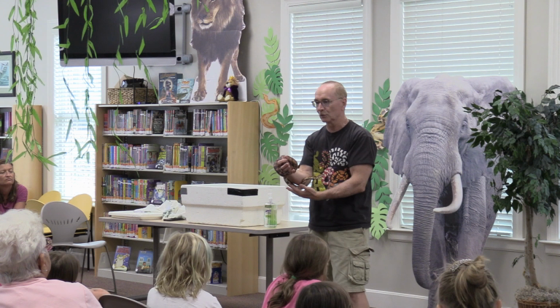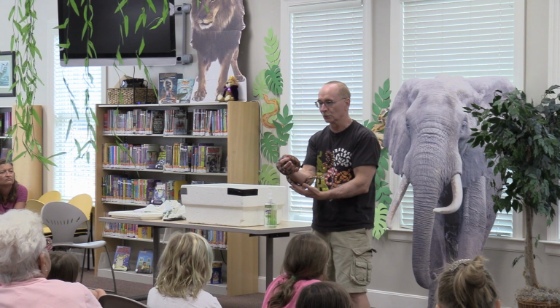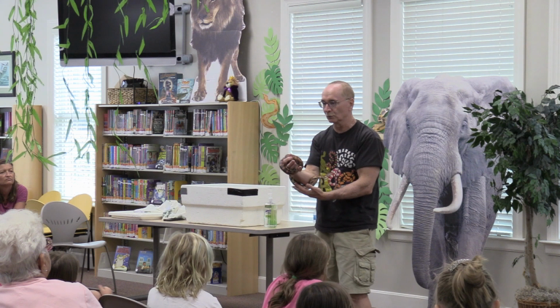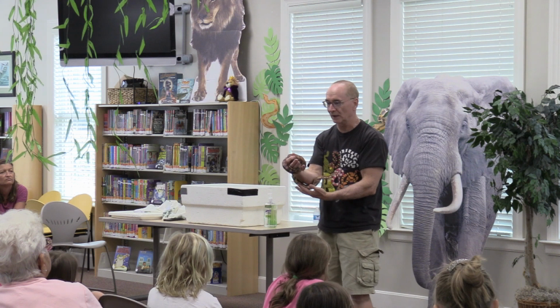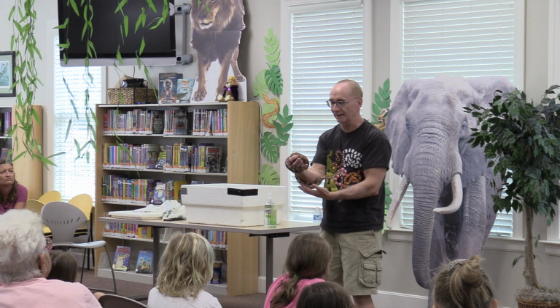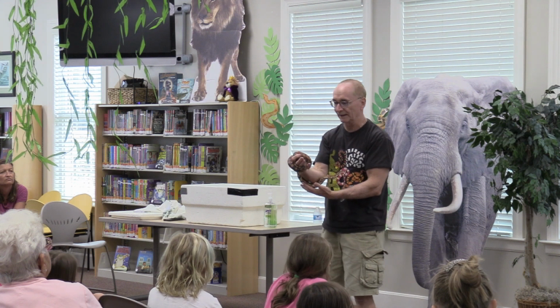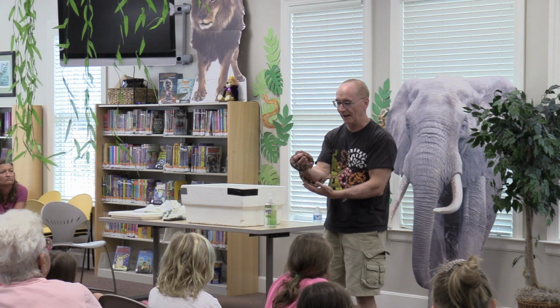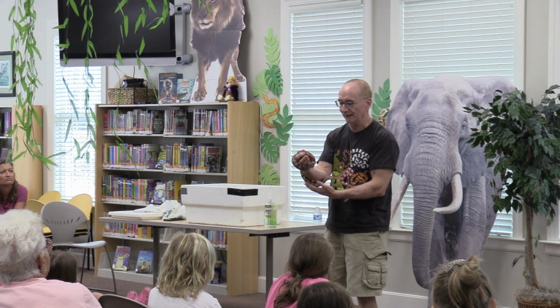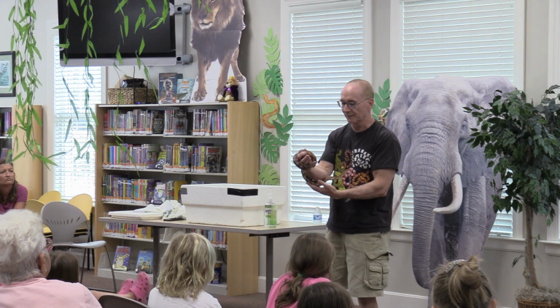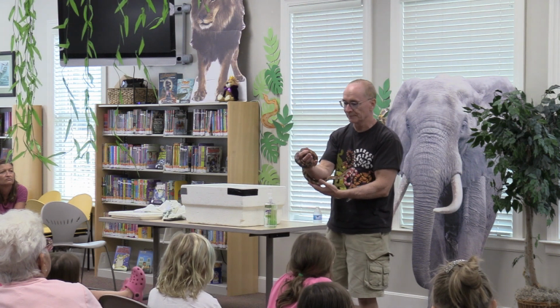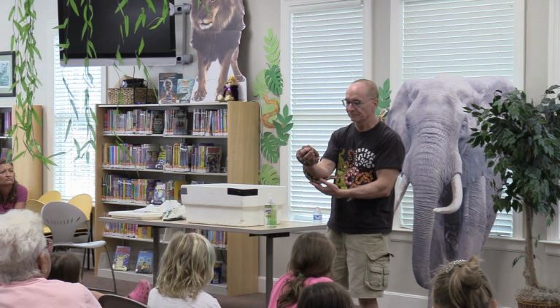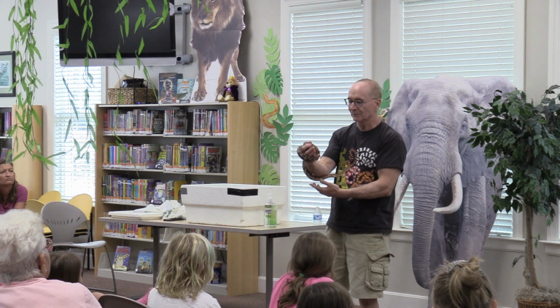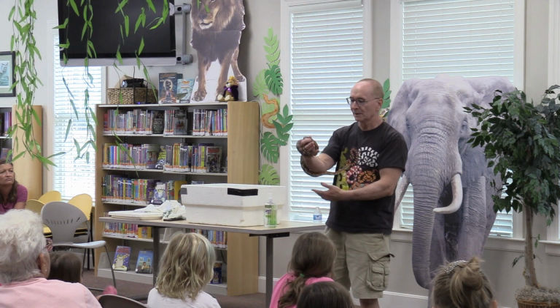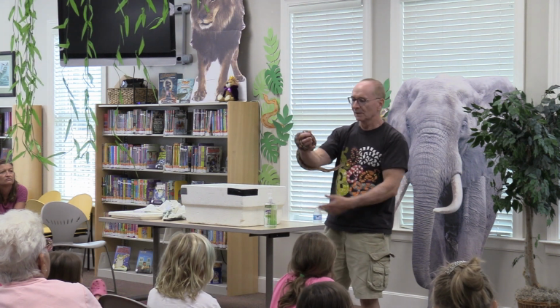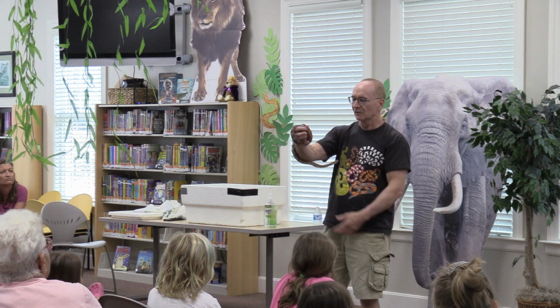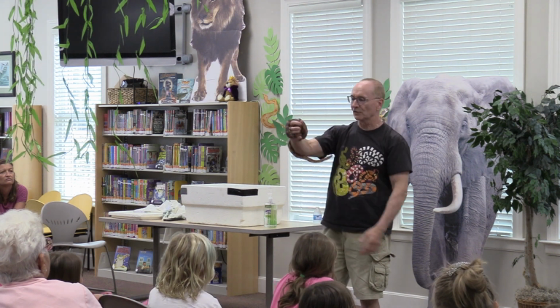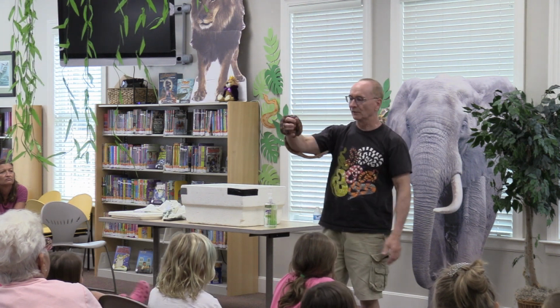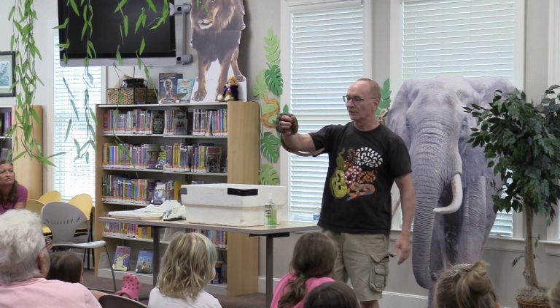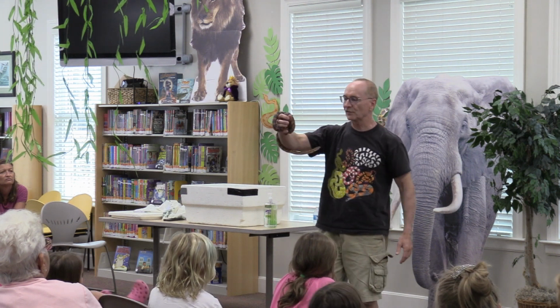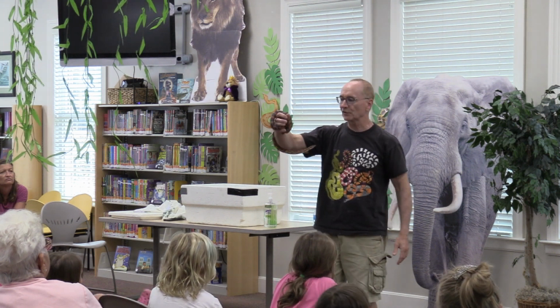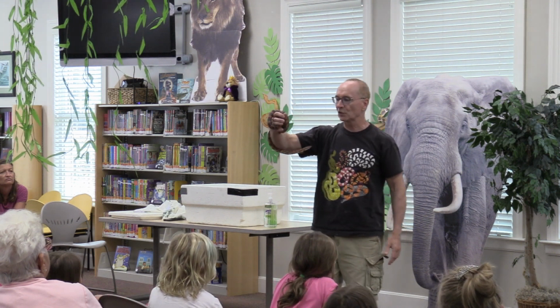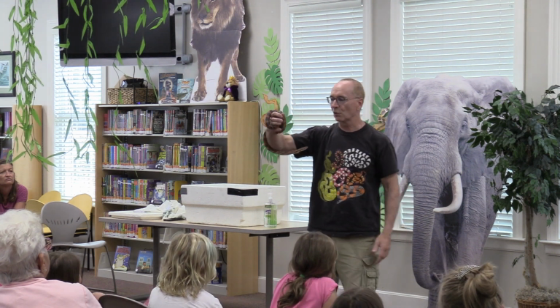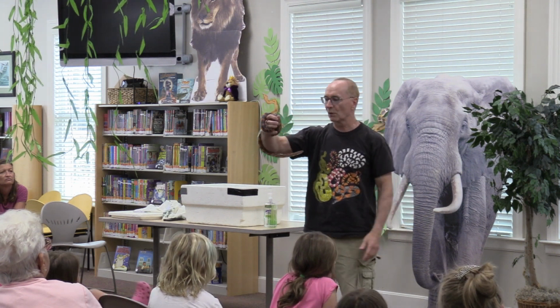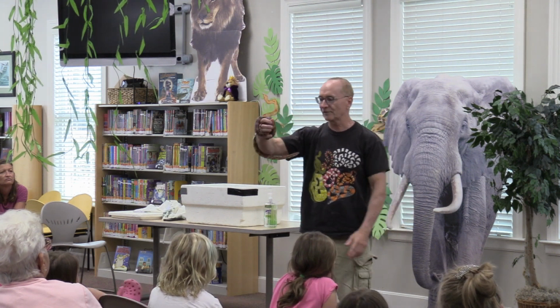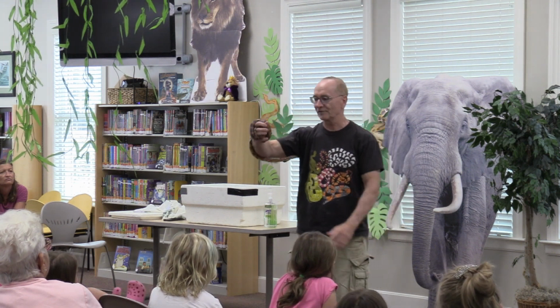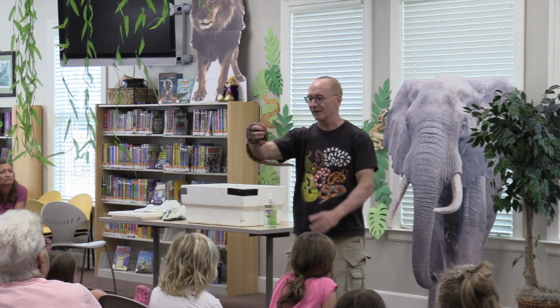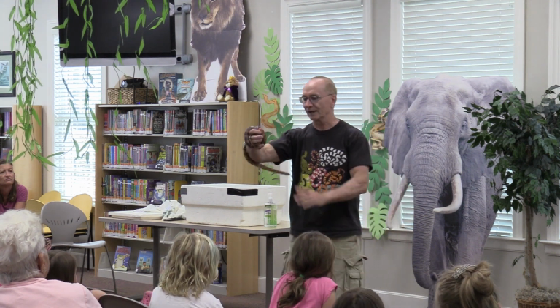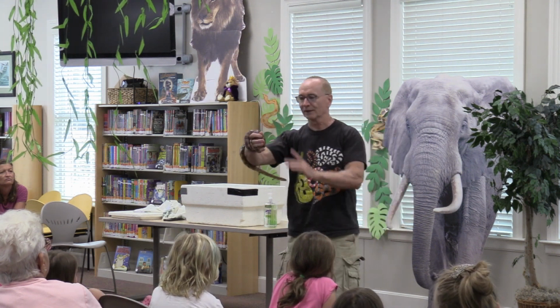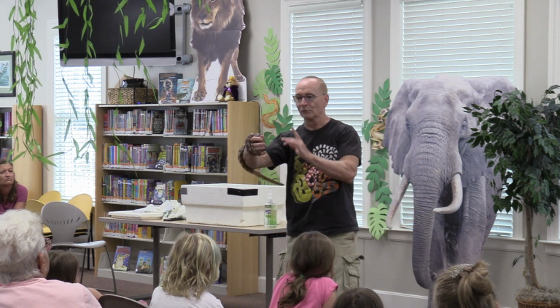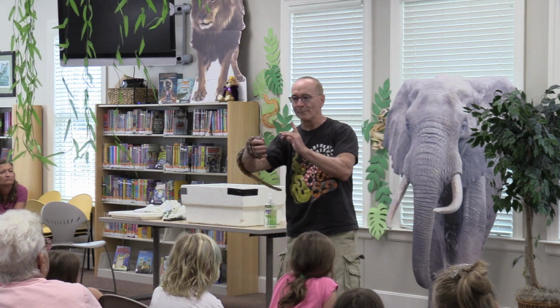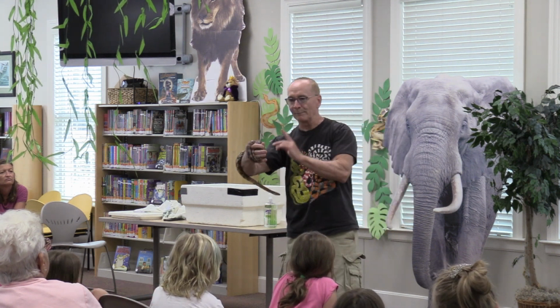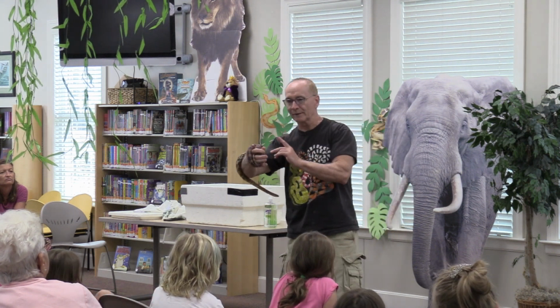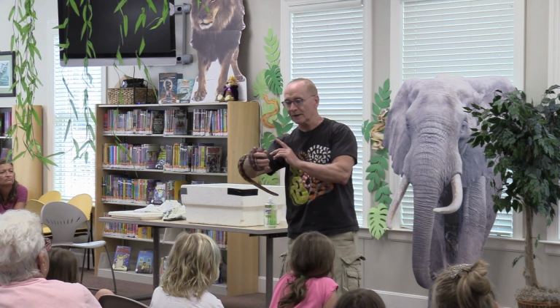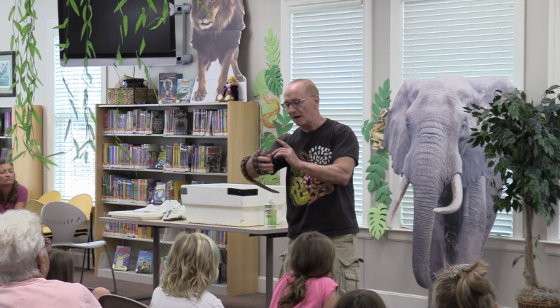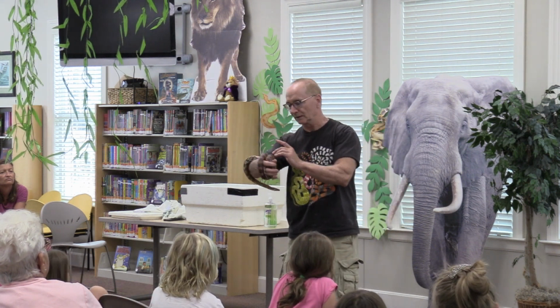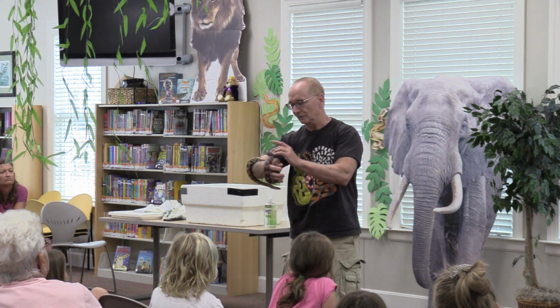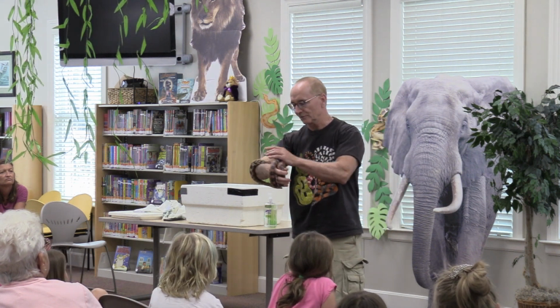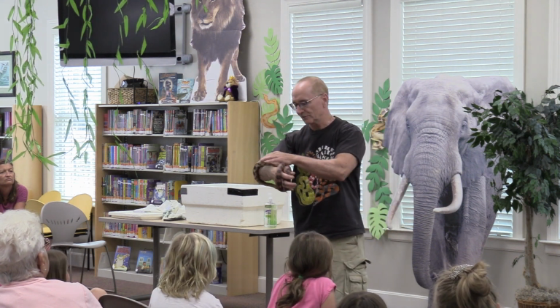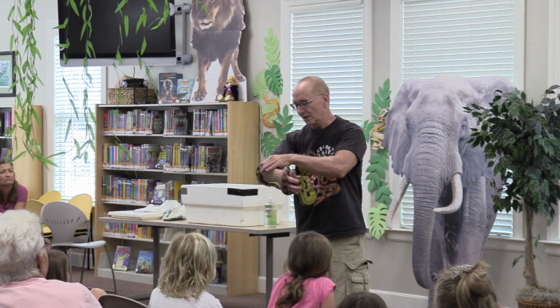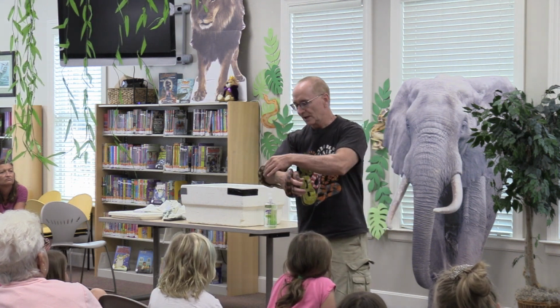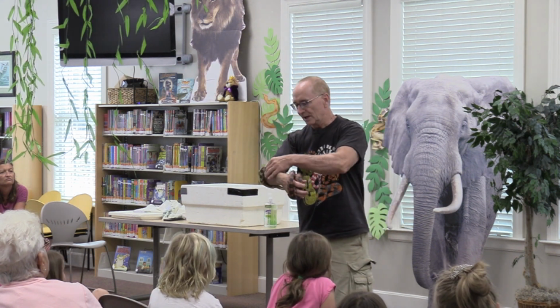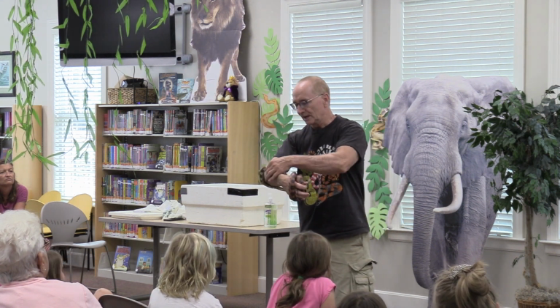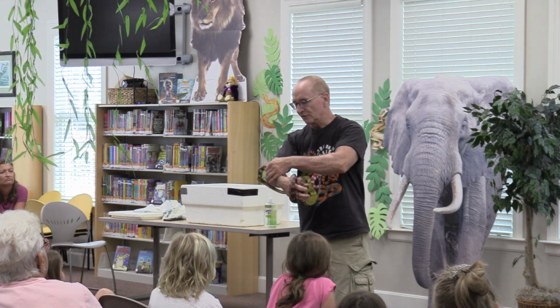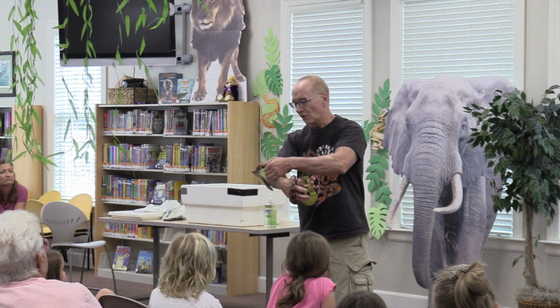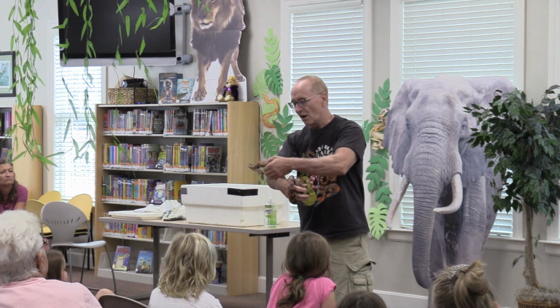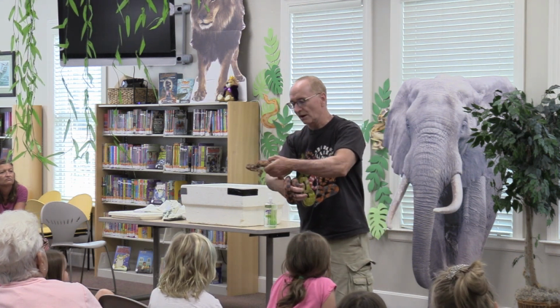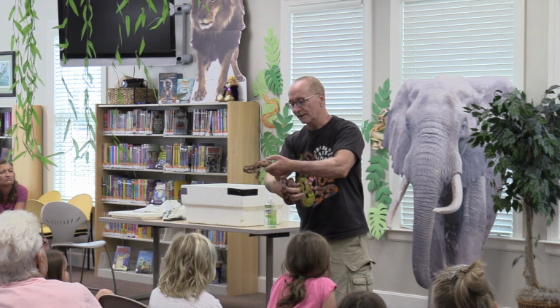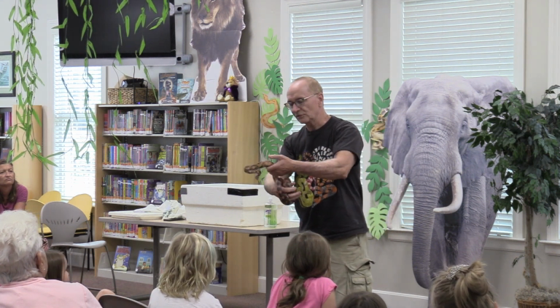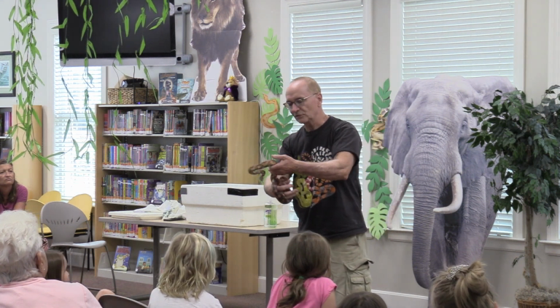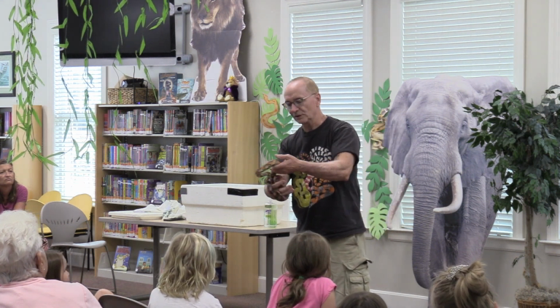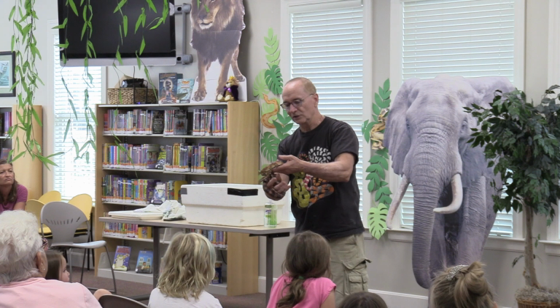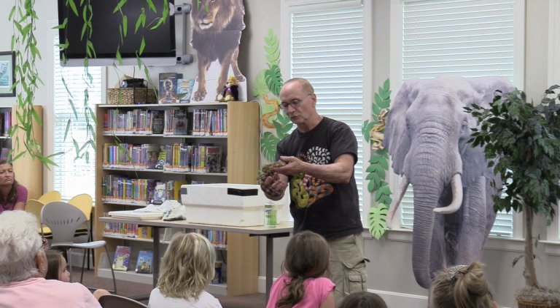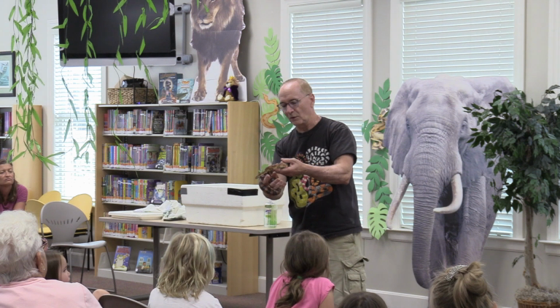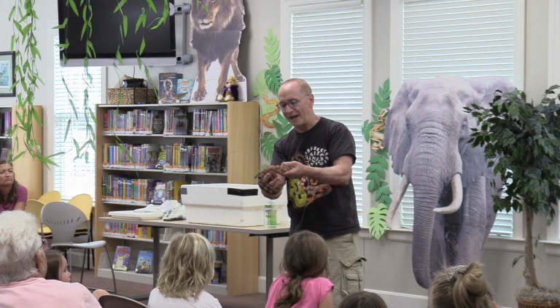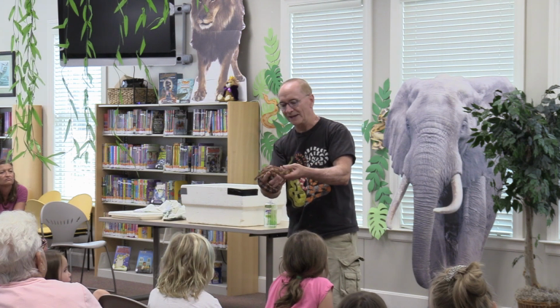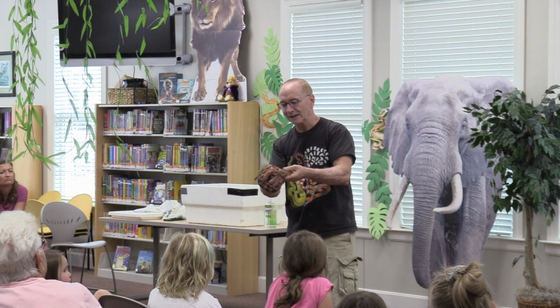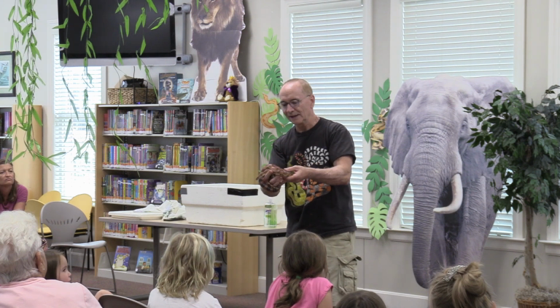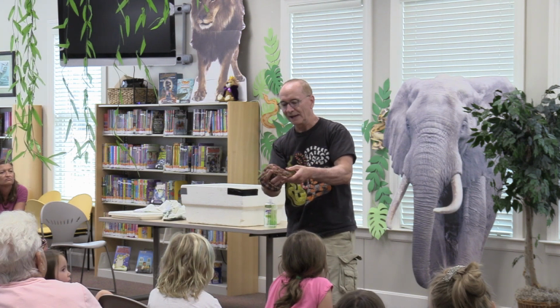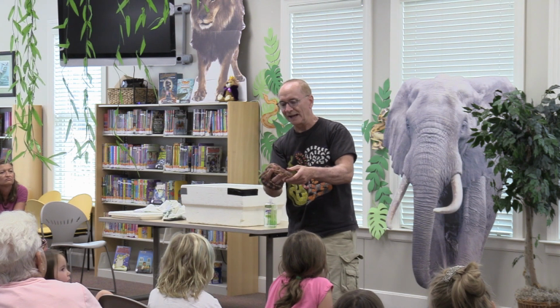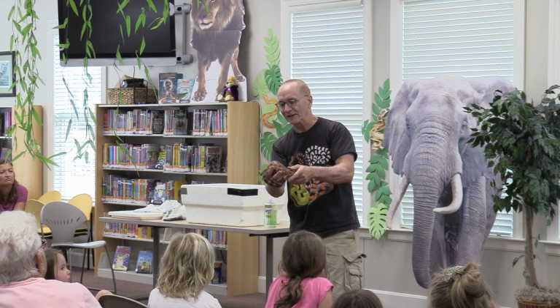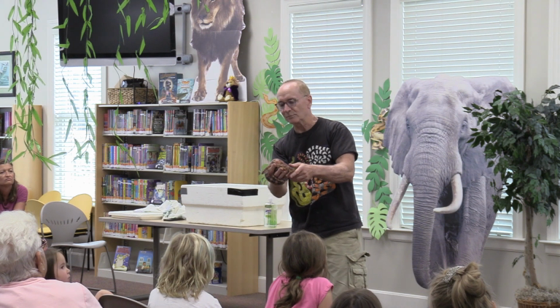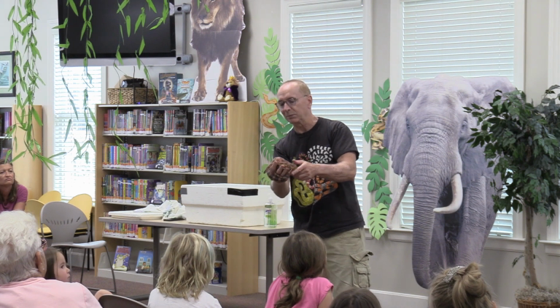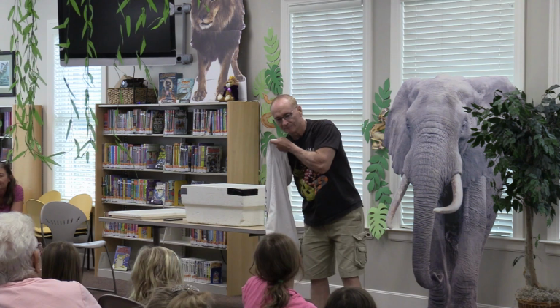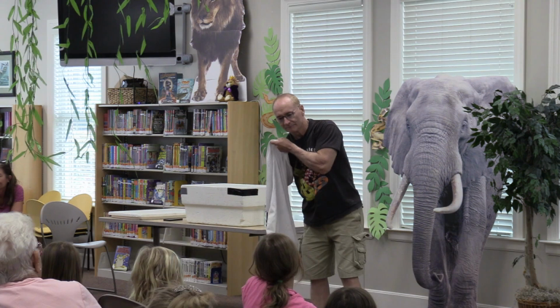So this is a corn snake. Remember the colors — he's orange, he's red, and he's black.